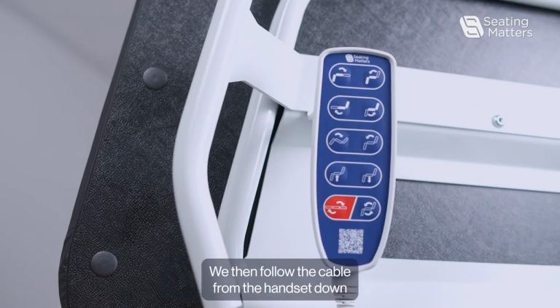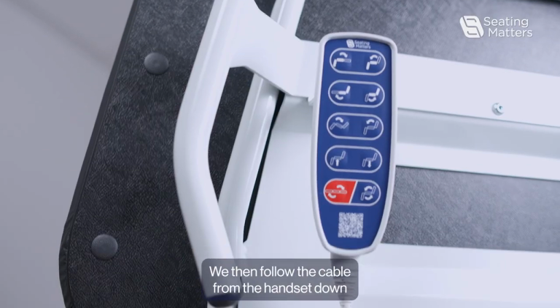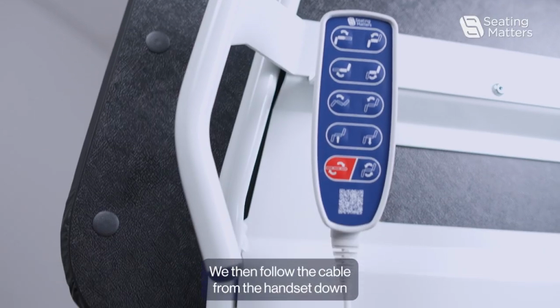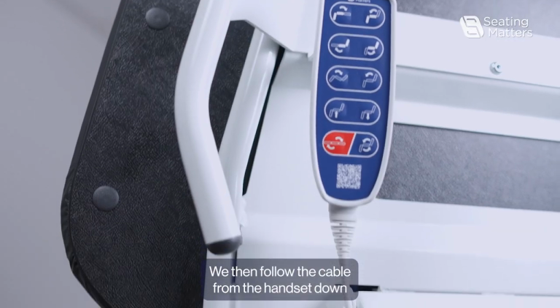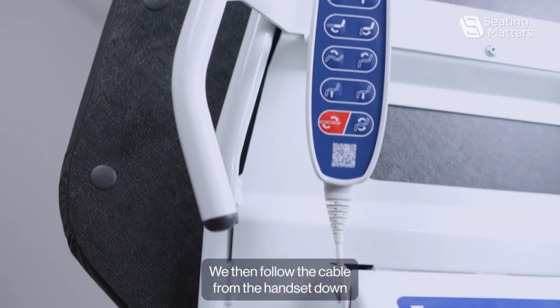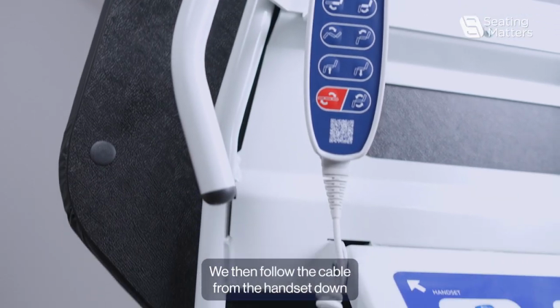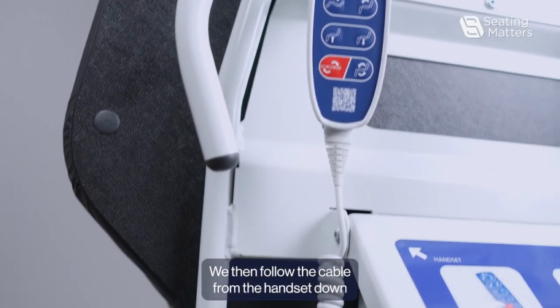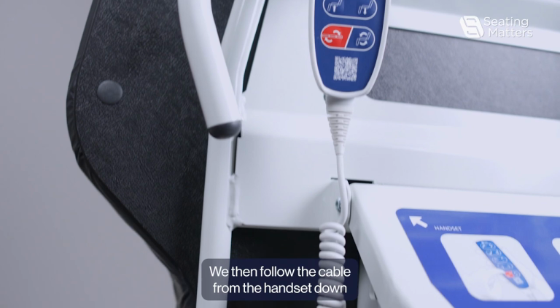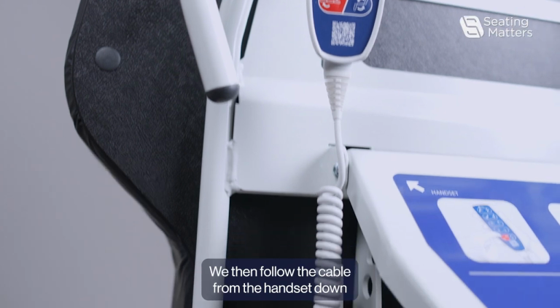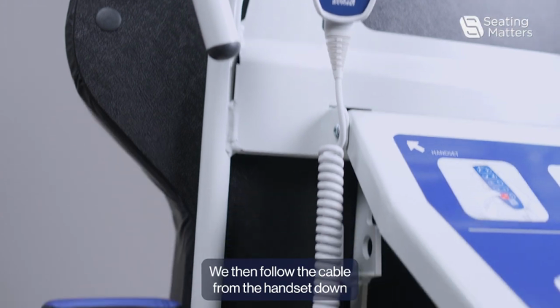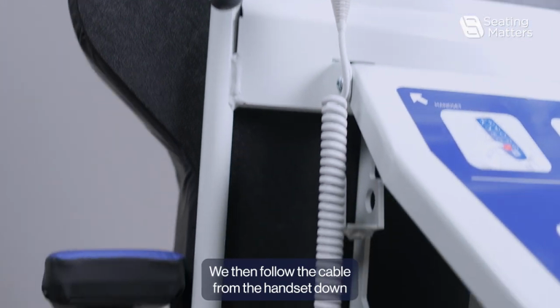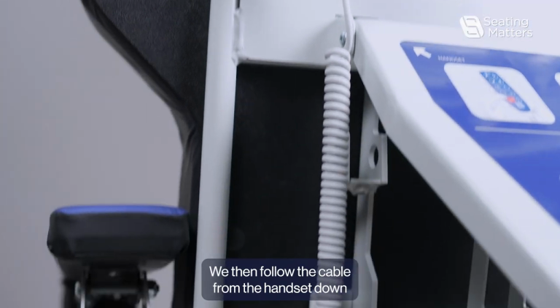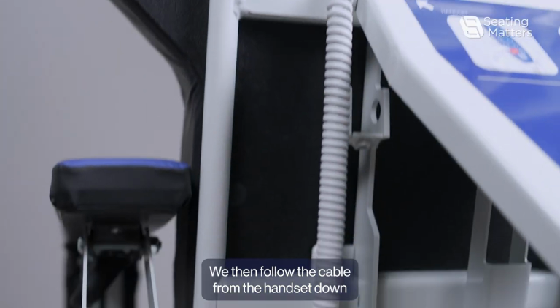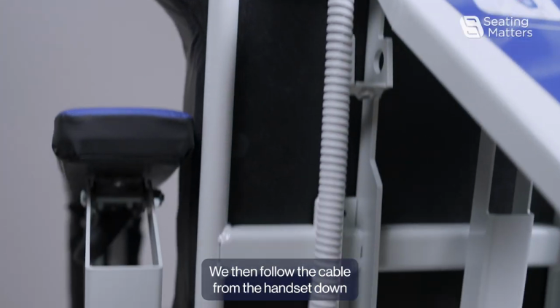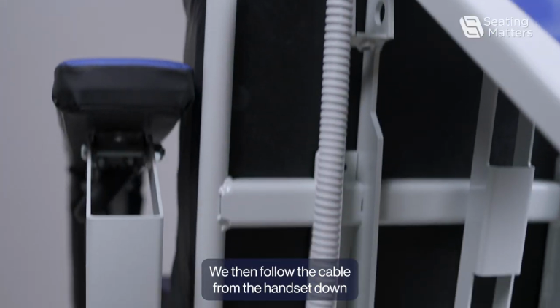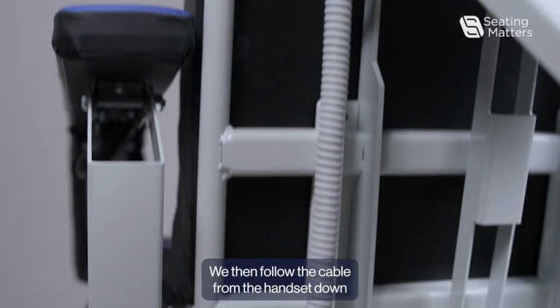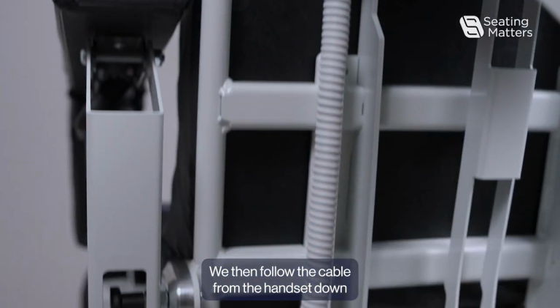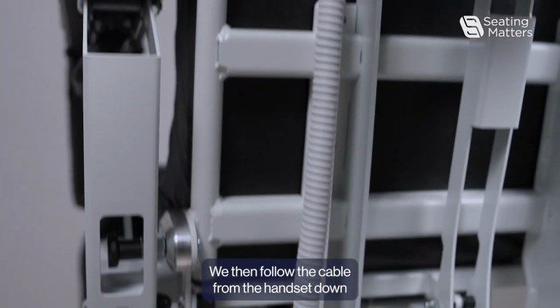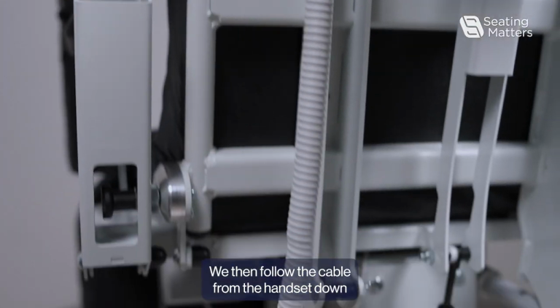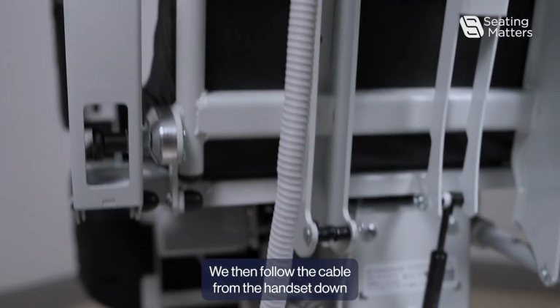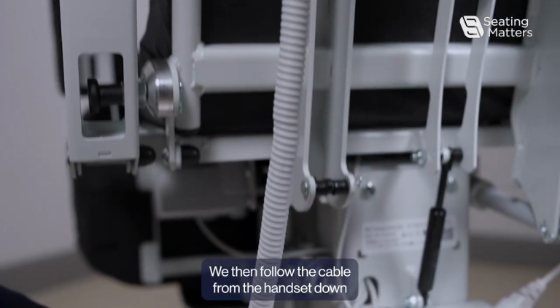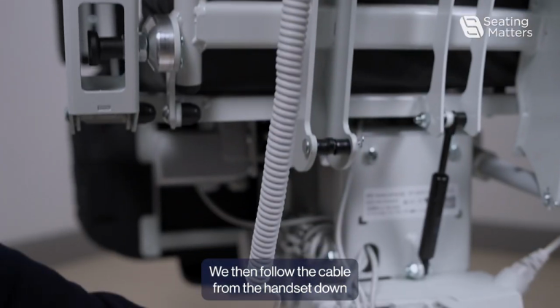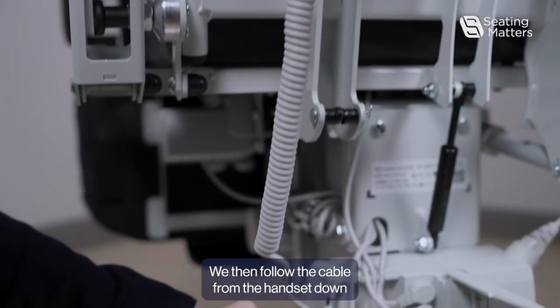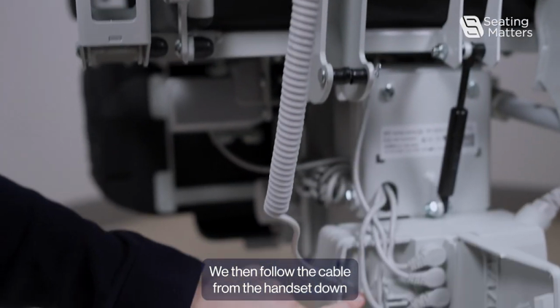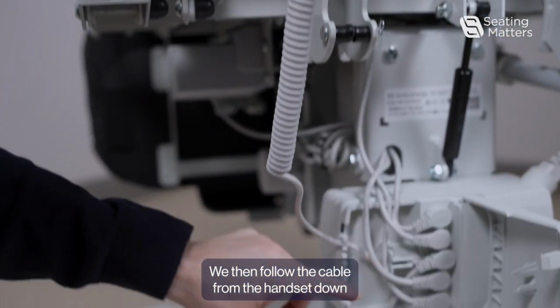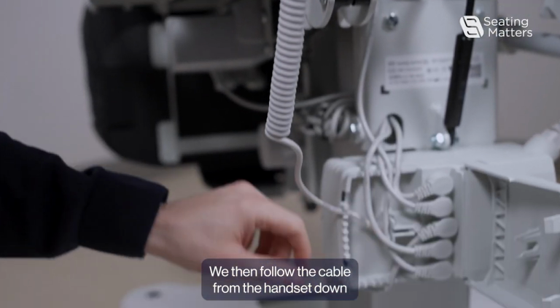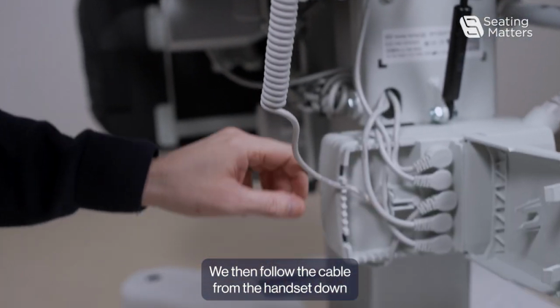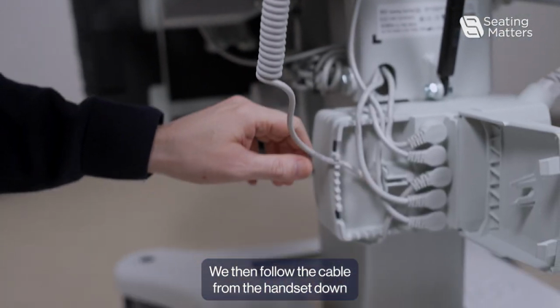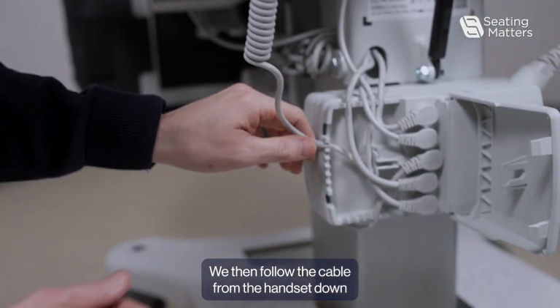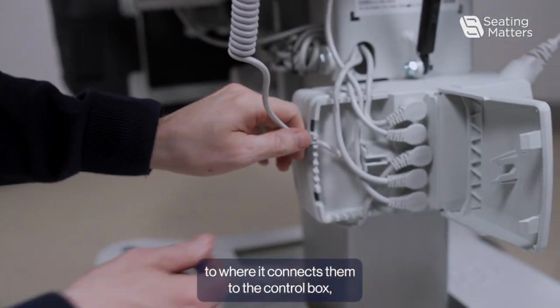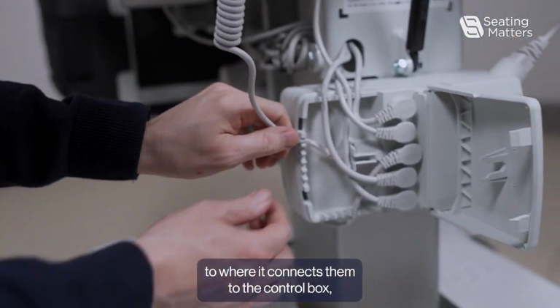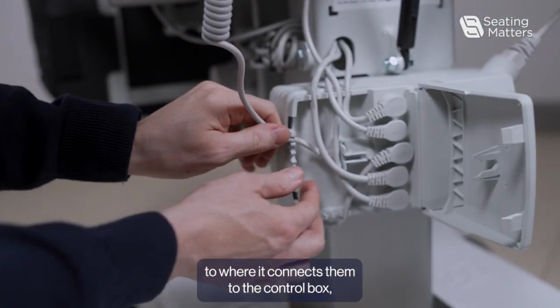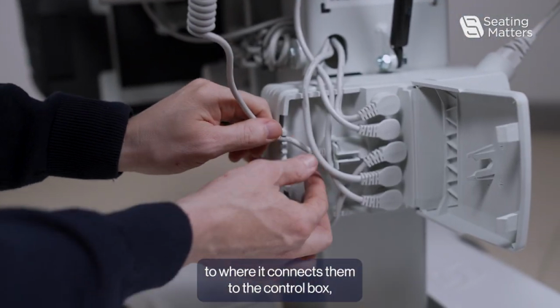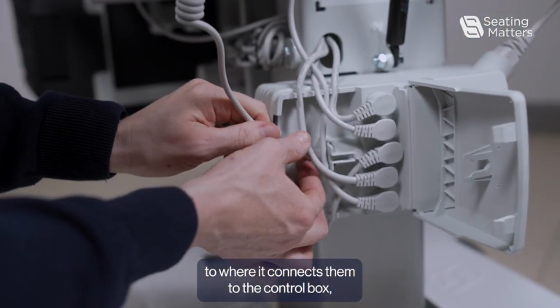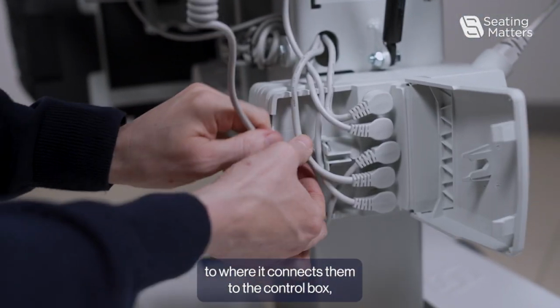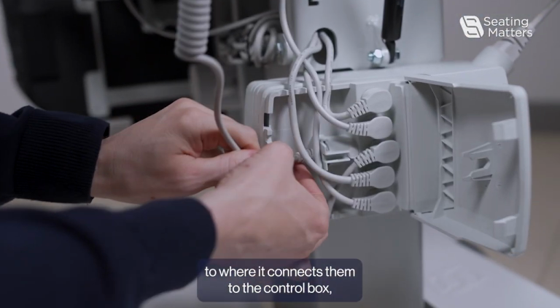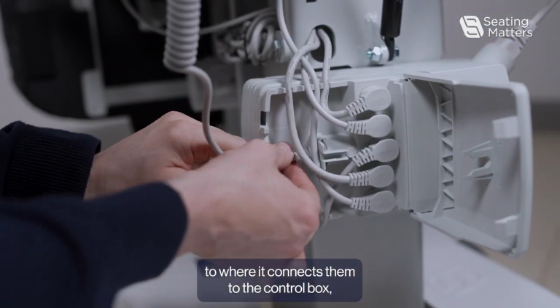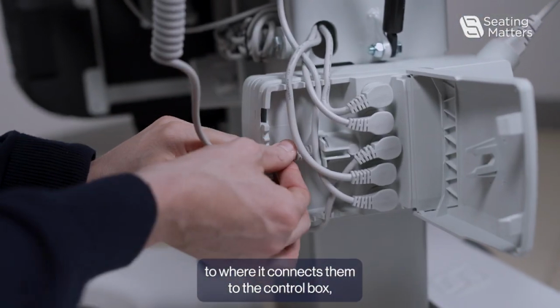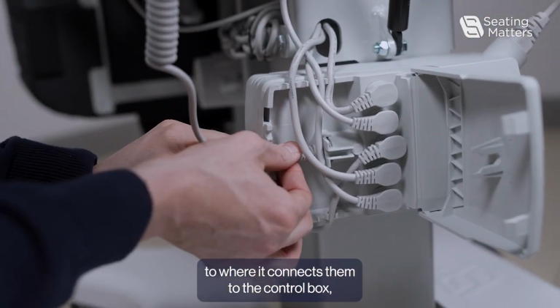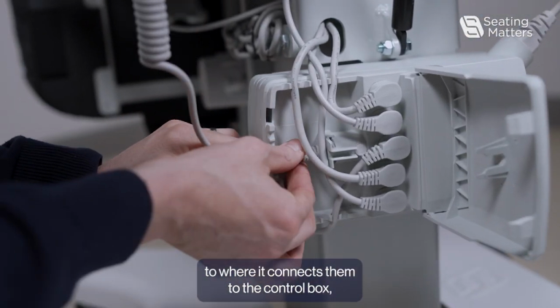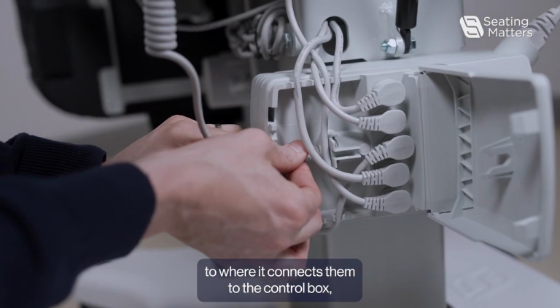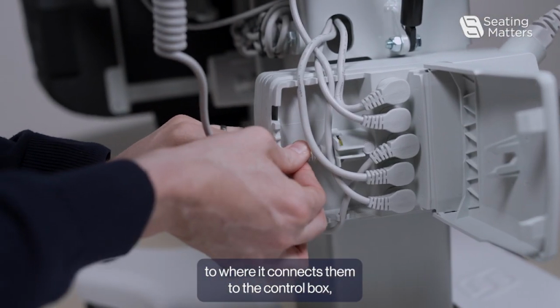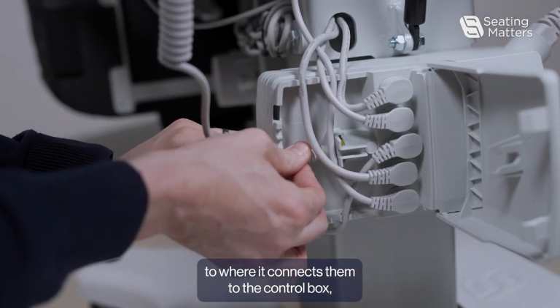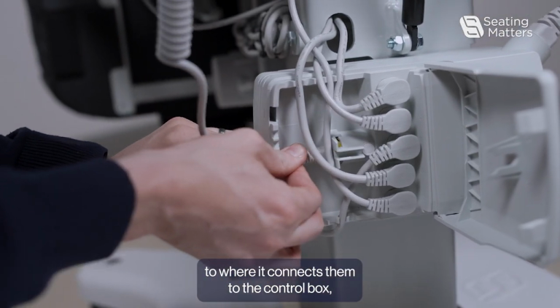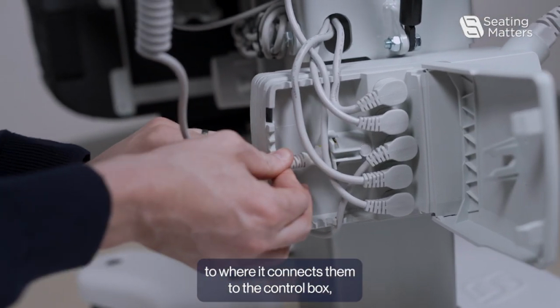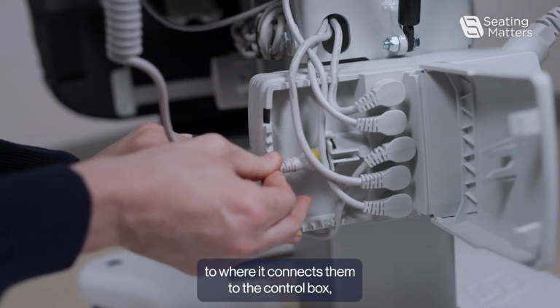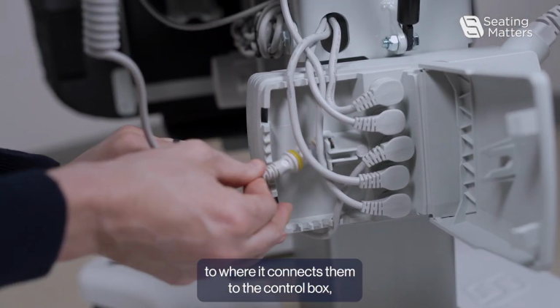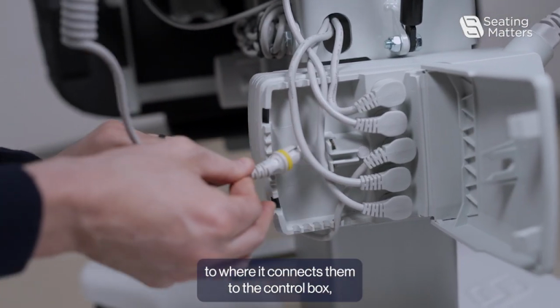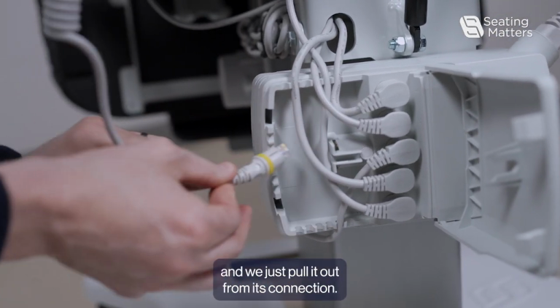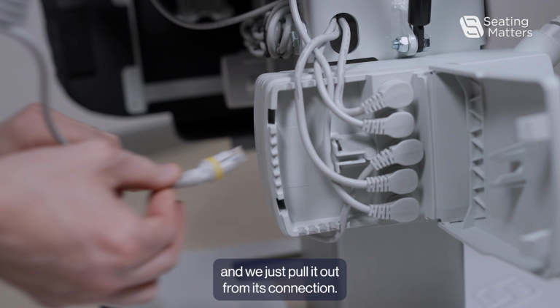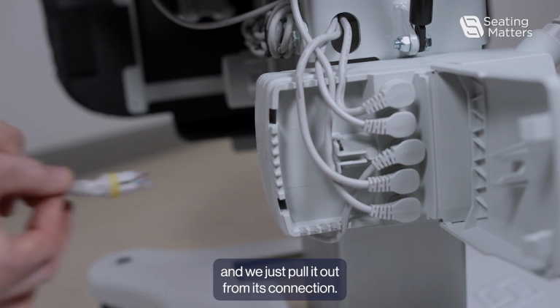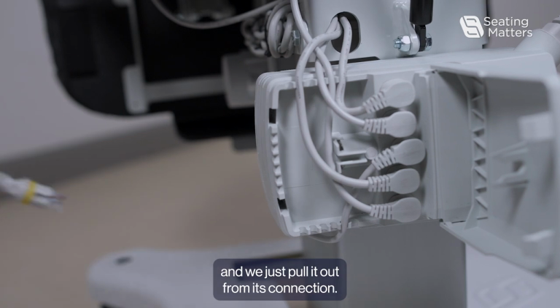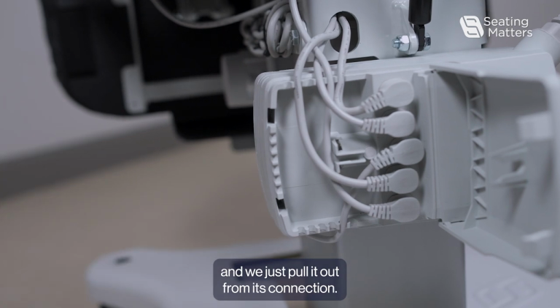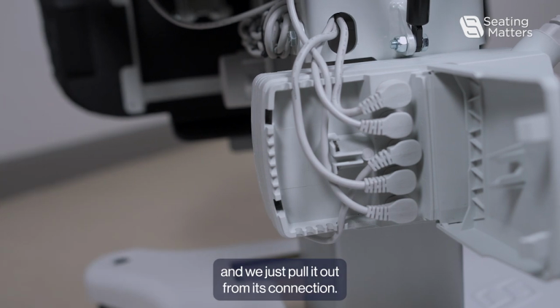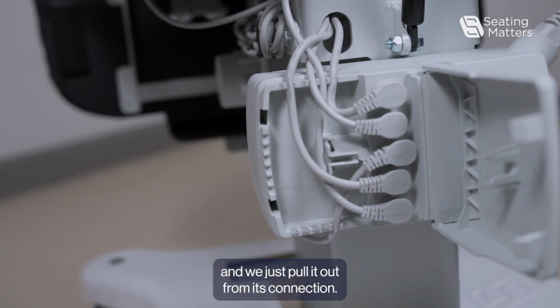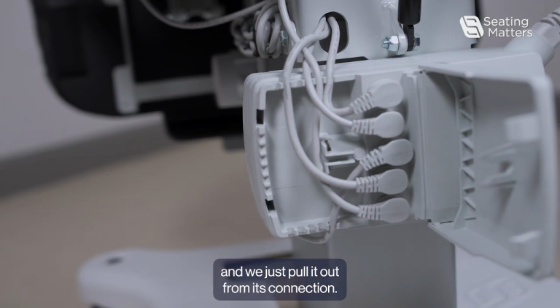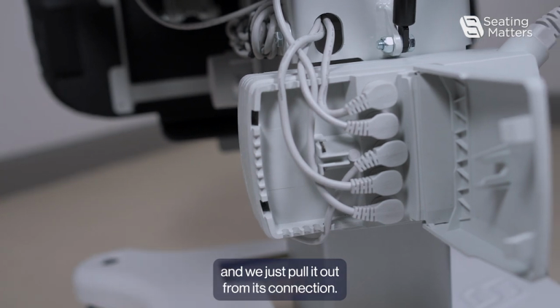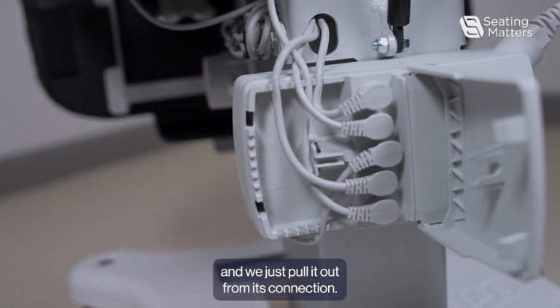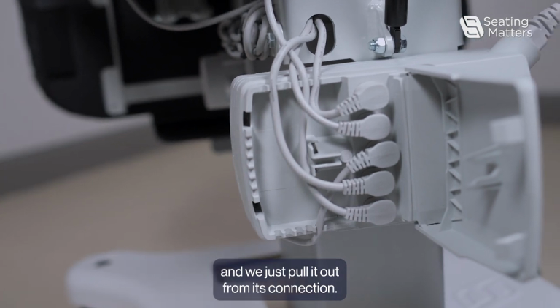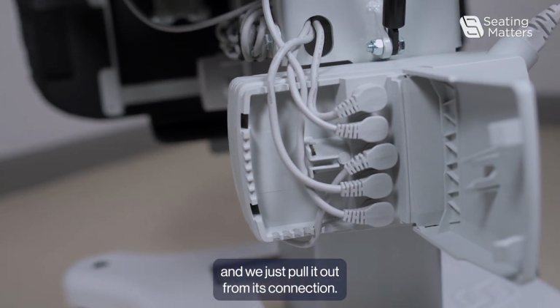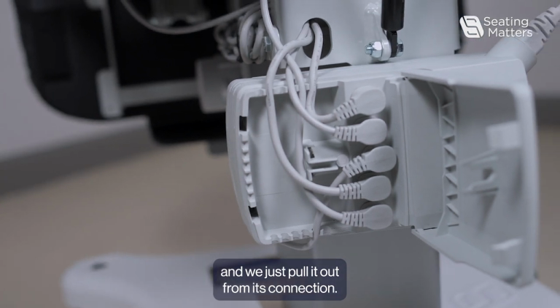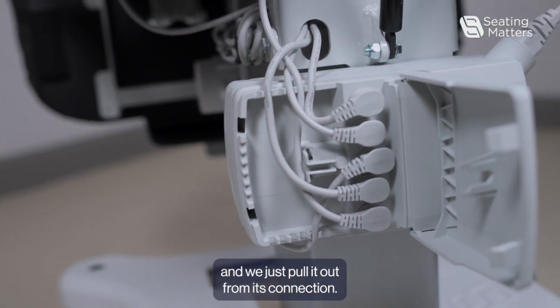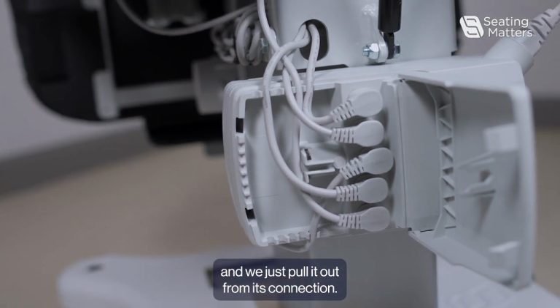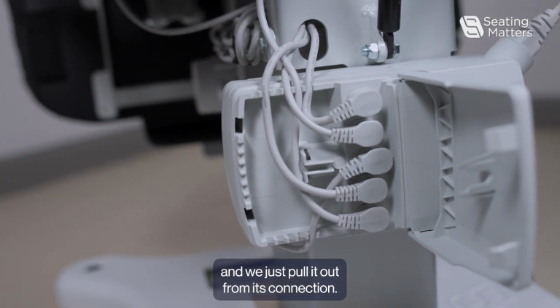We then follow the cable from the handset down to where it connects into the control box and we just pull it out from its connection.